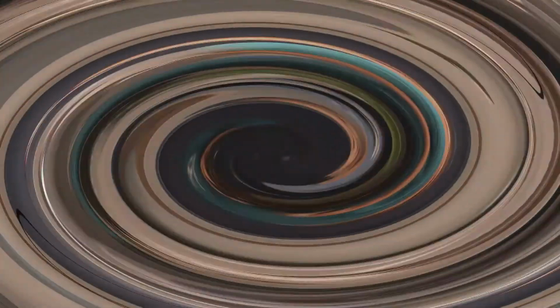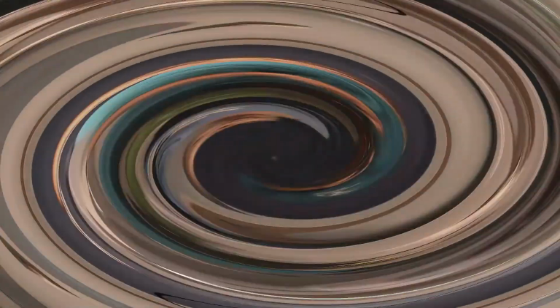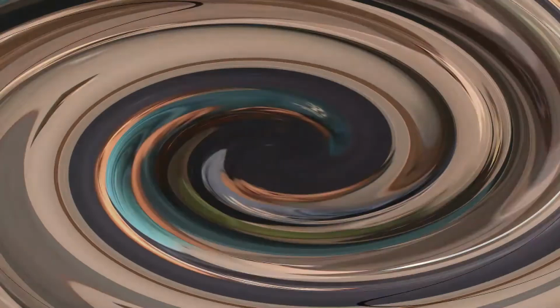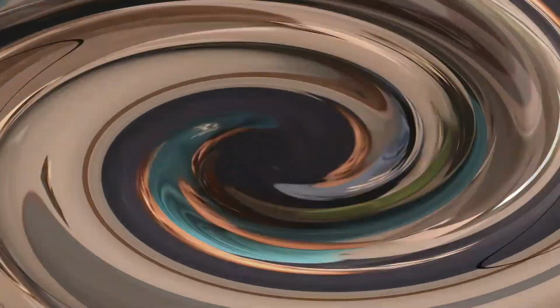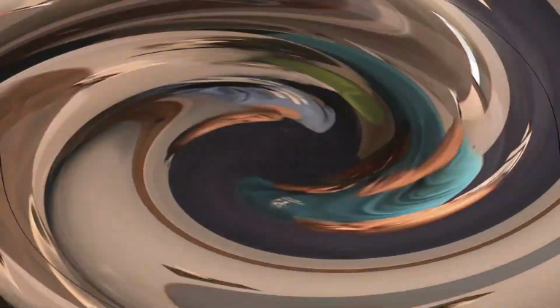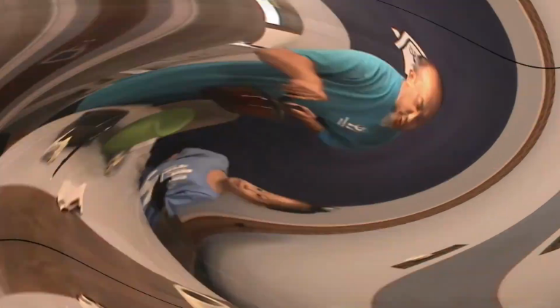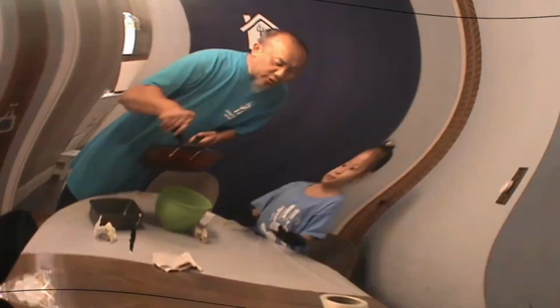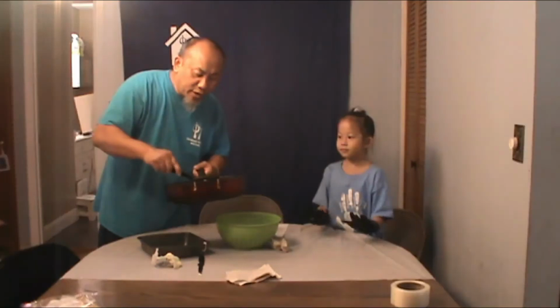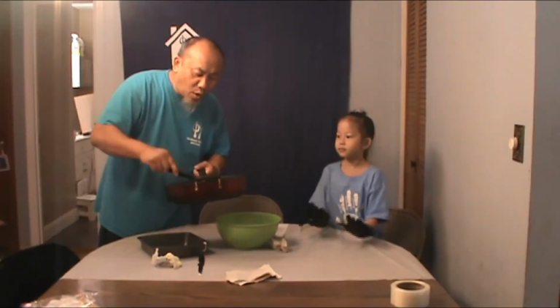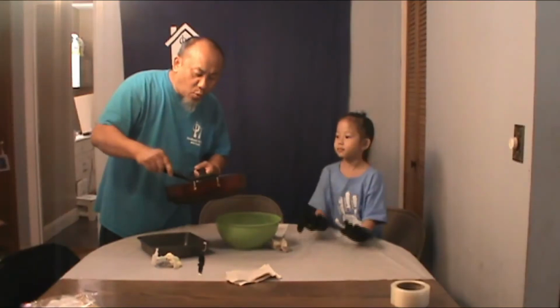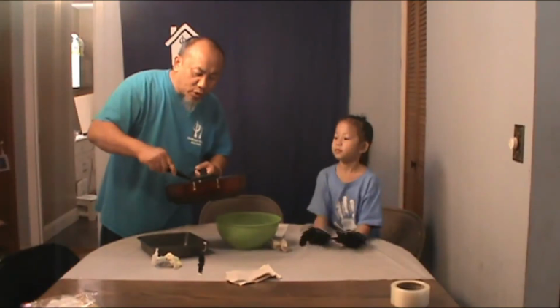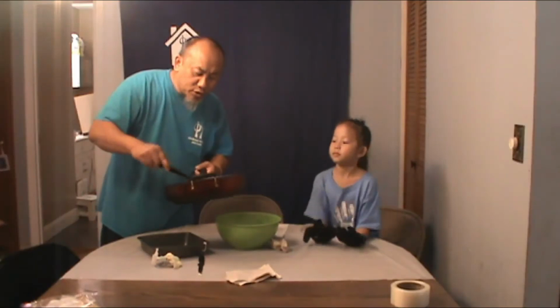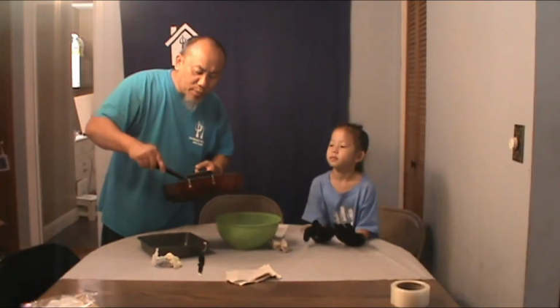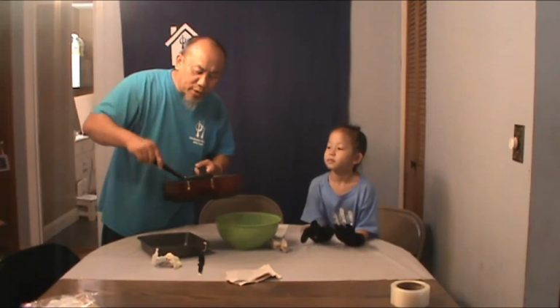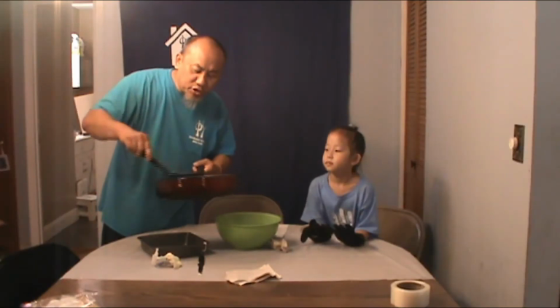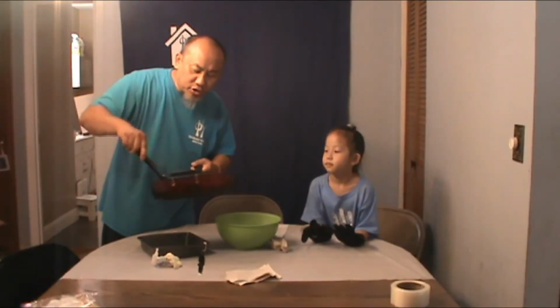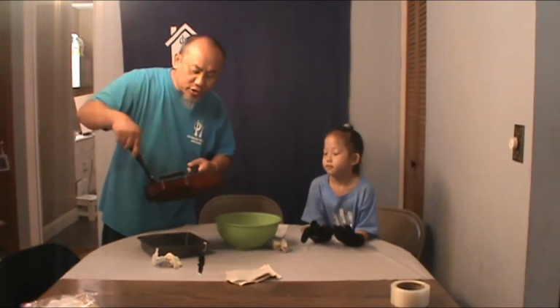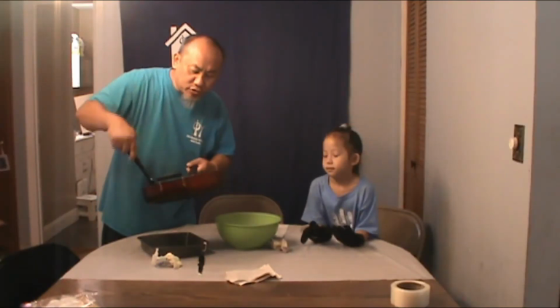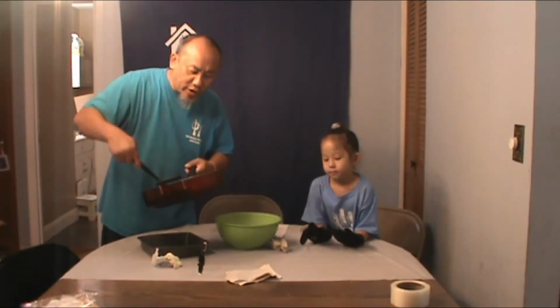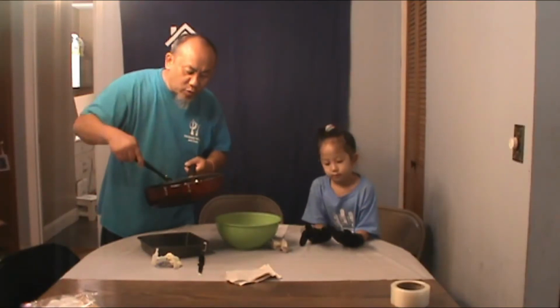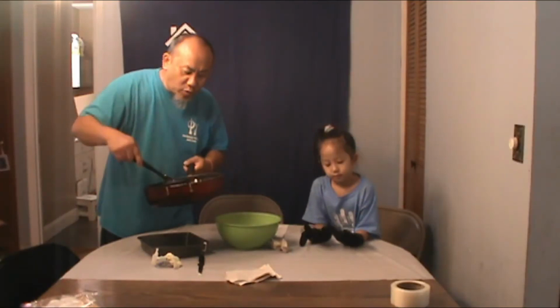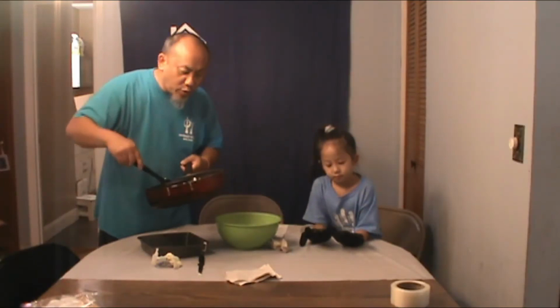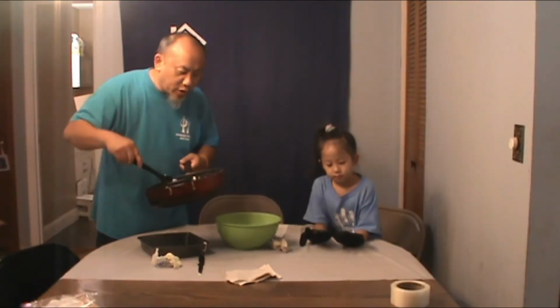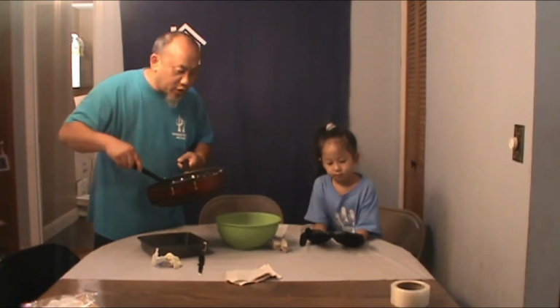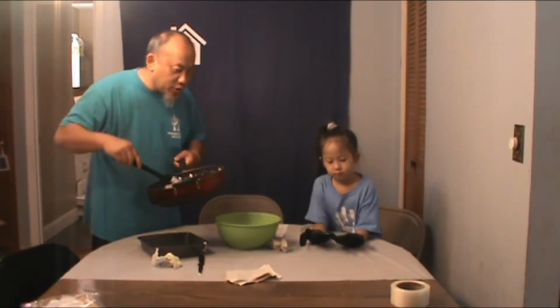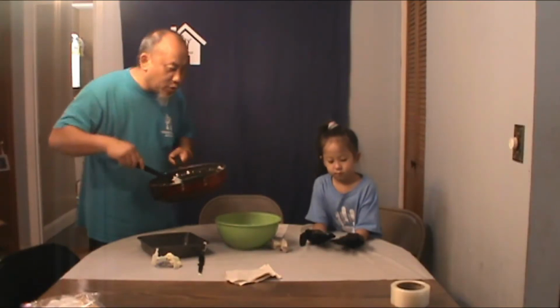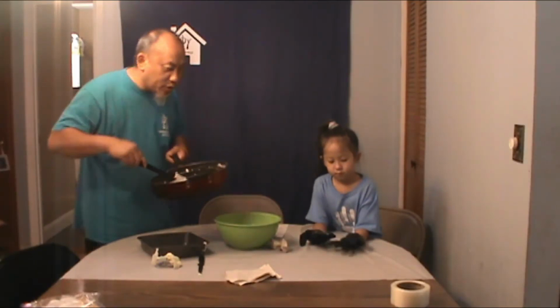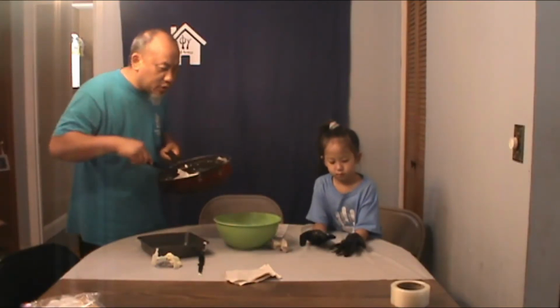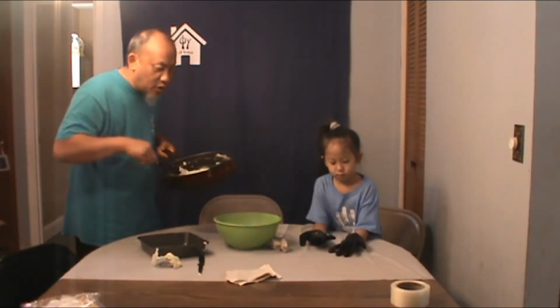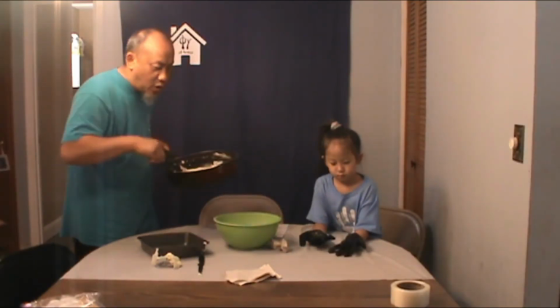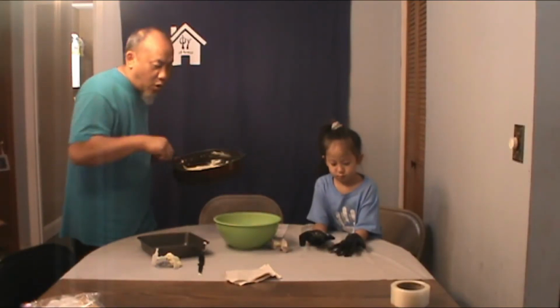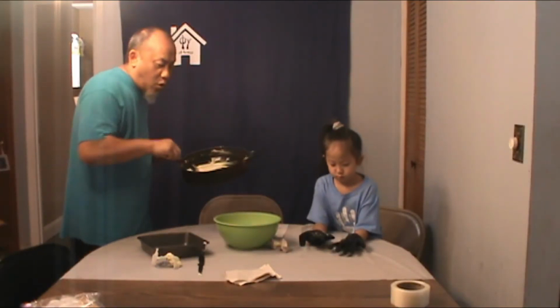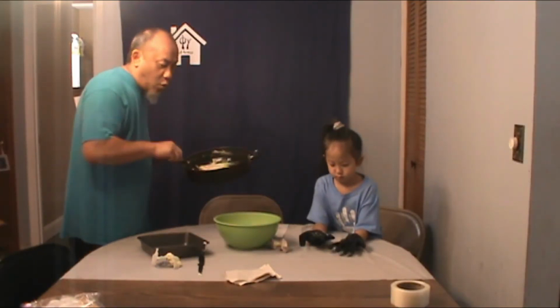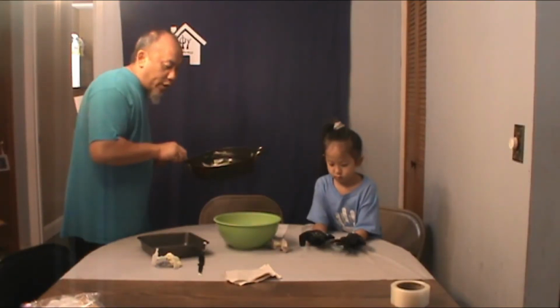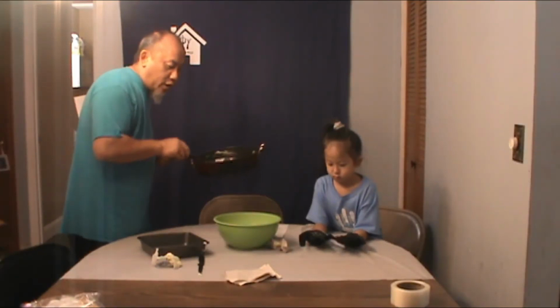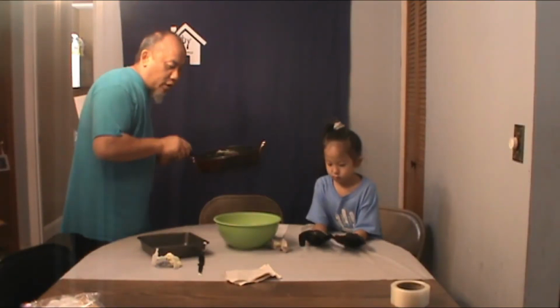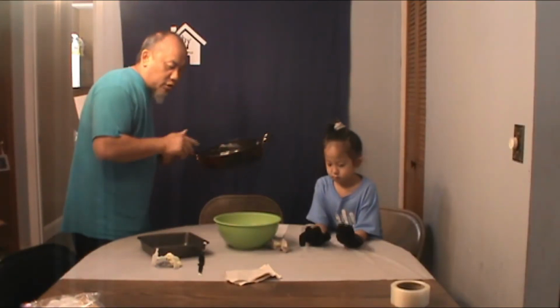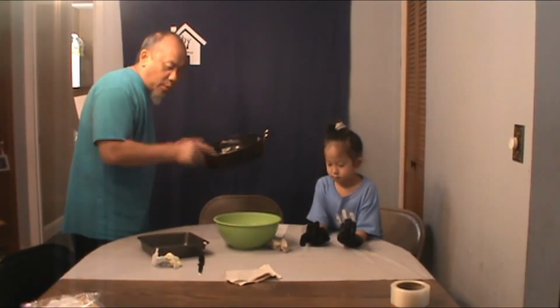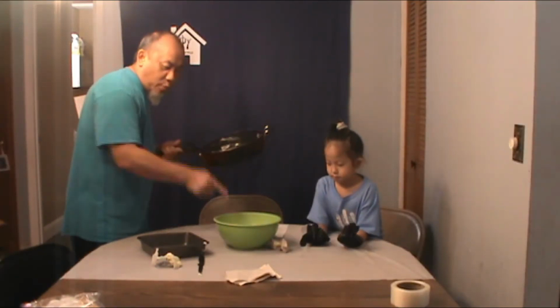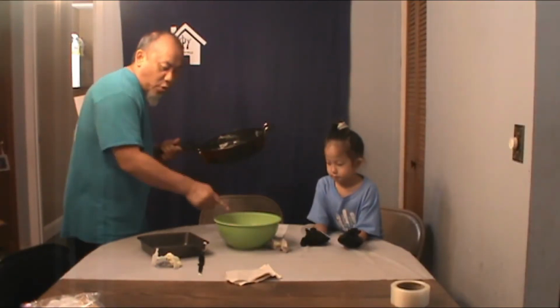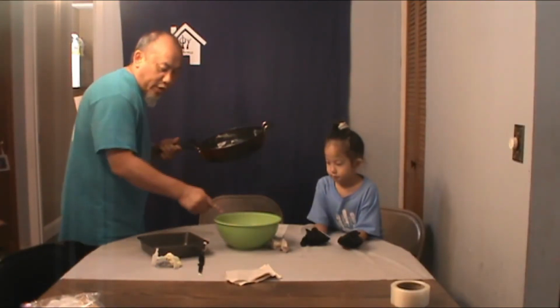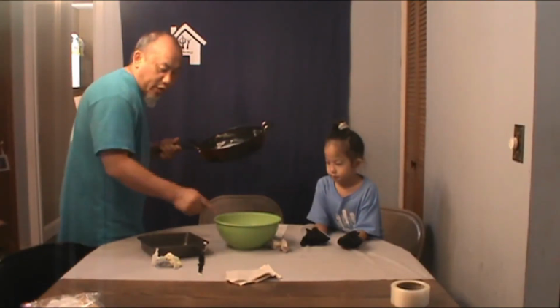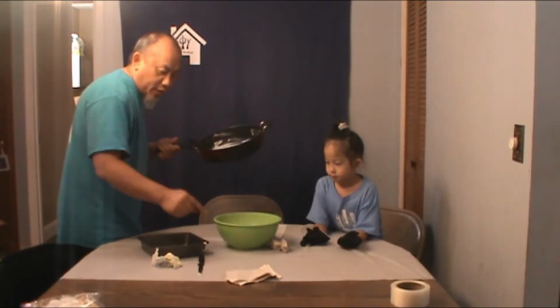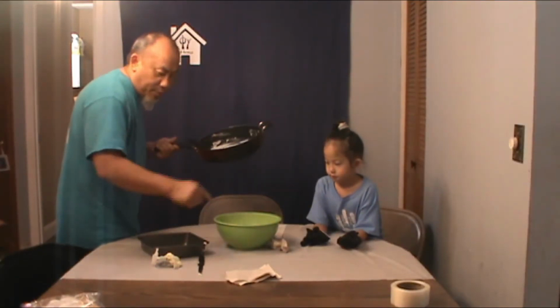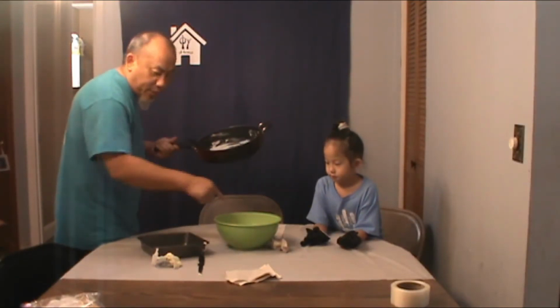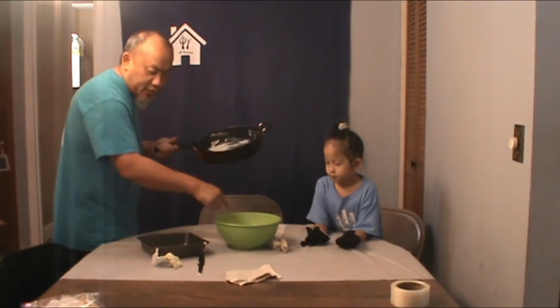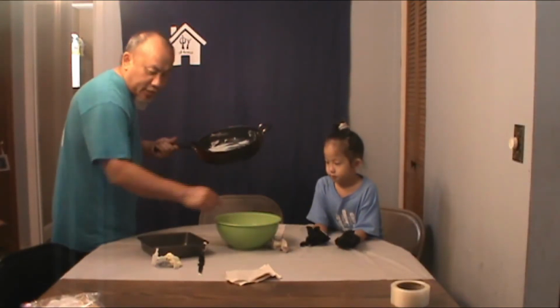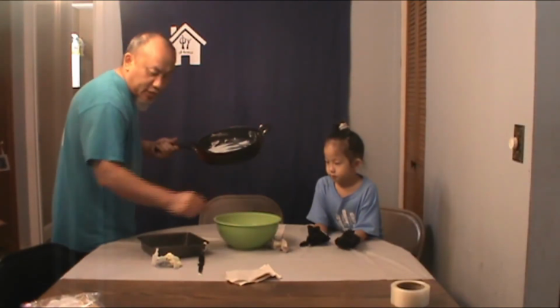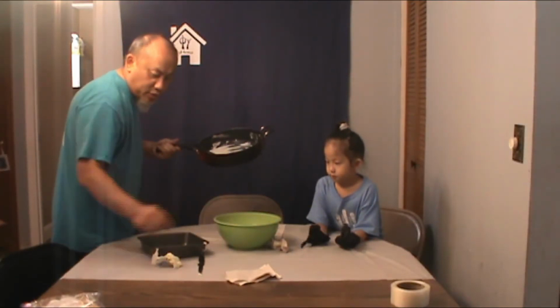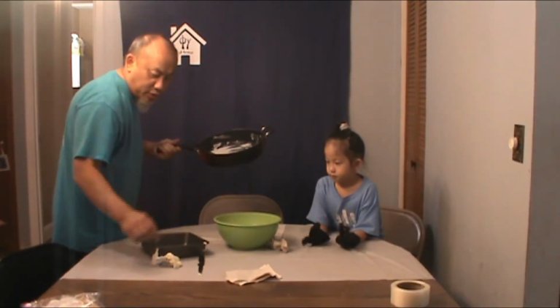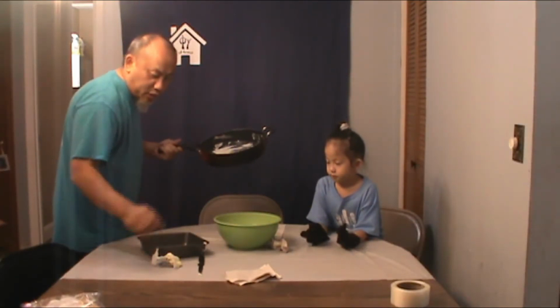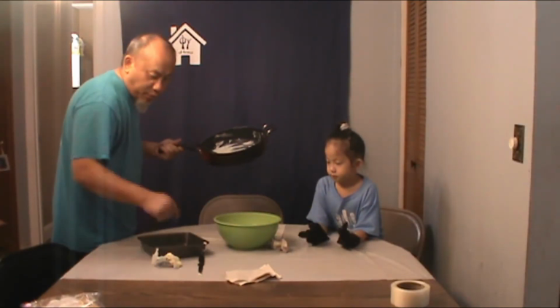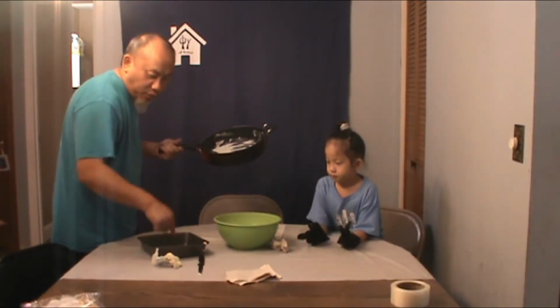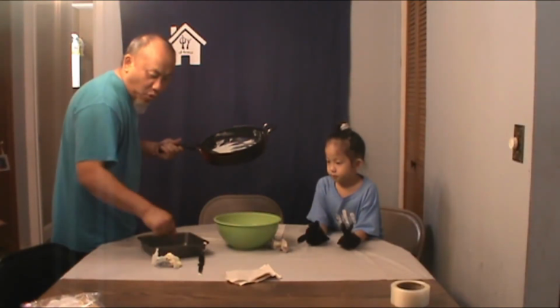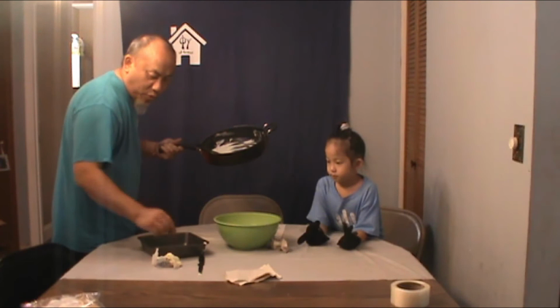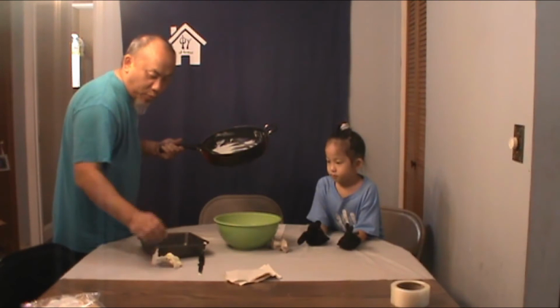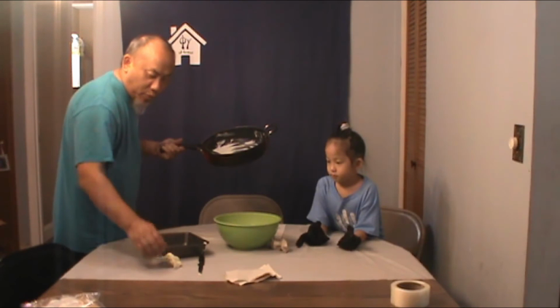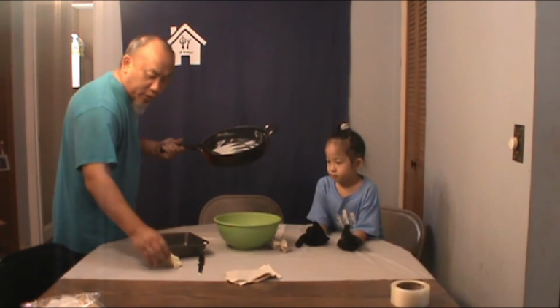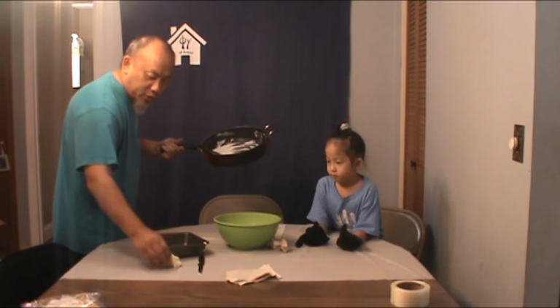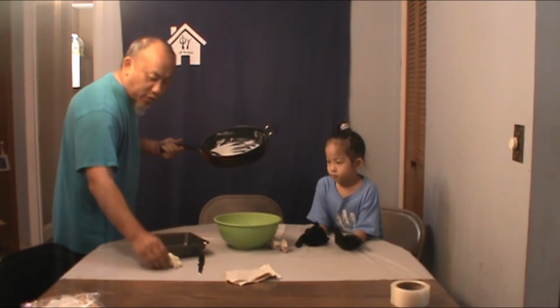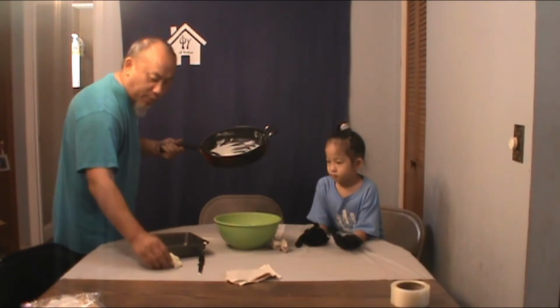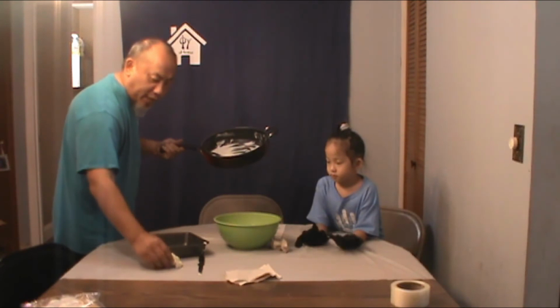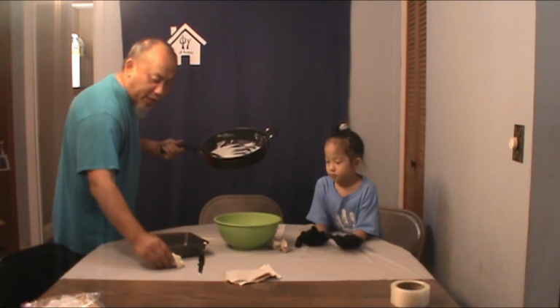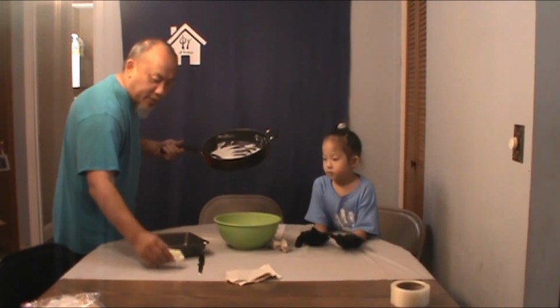All right, so then now once your mixture is ready, what we're going to do is we're going to start pouring it and mix it into this before we put it into the pan.